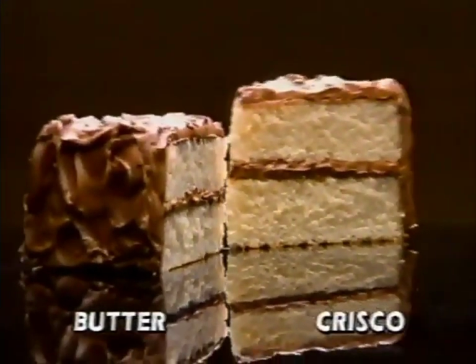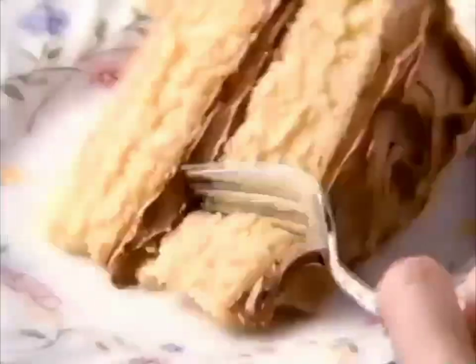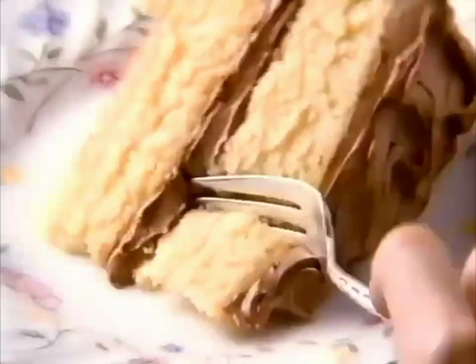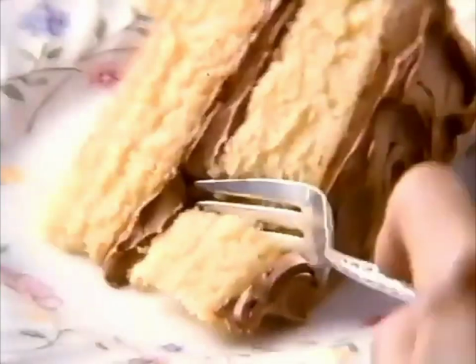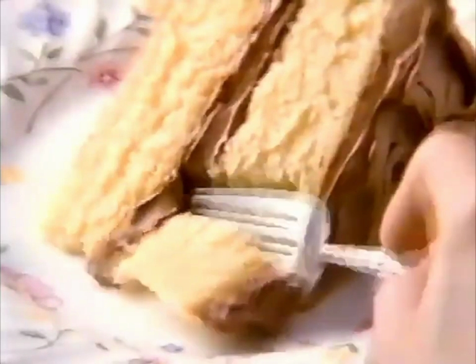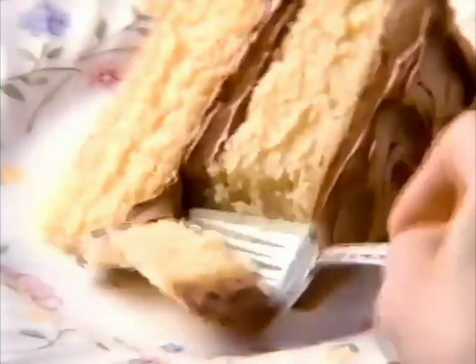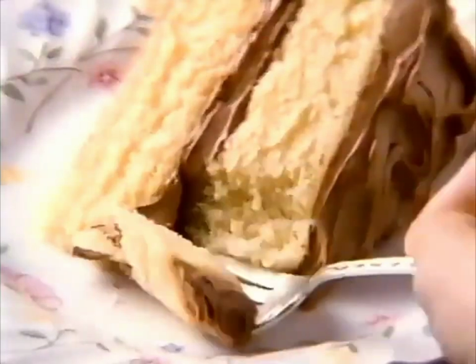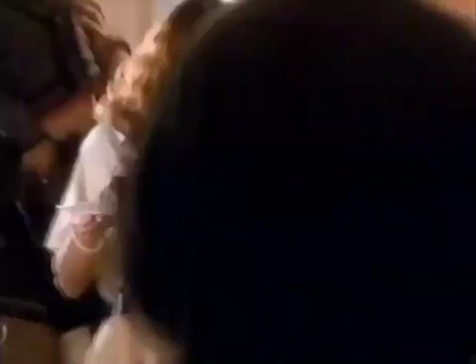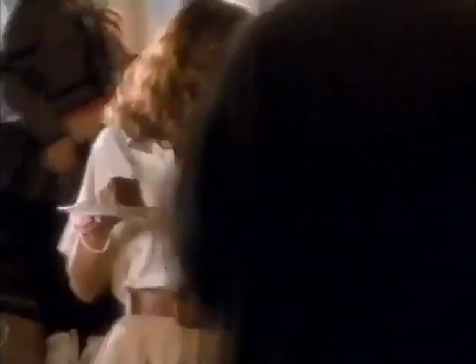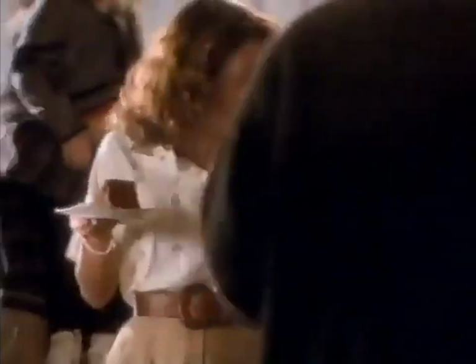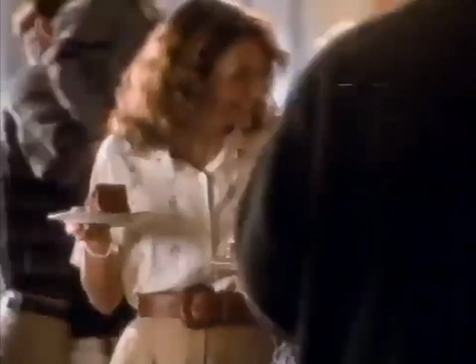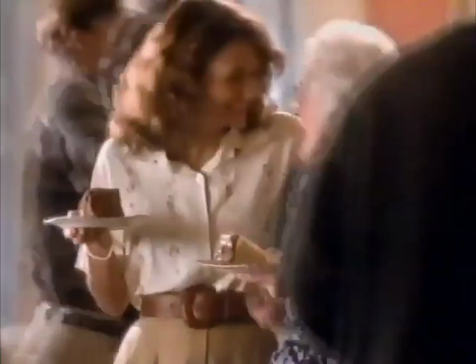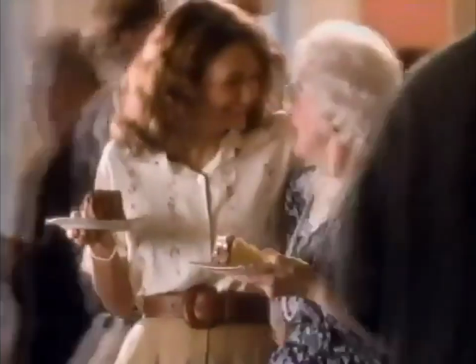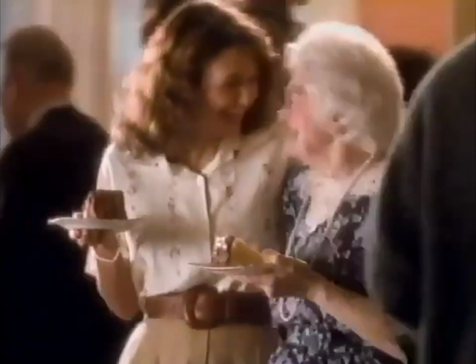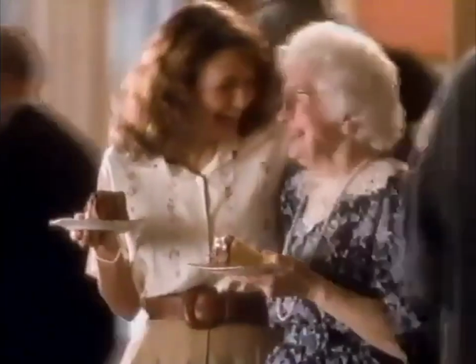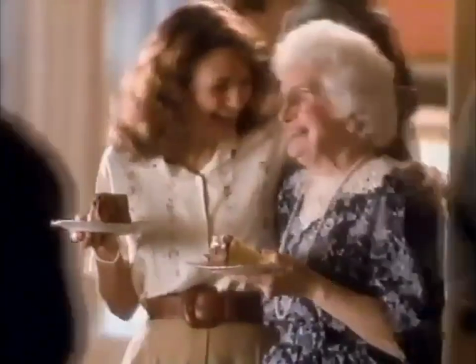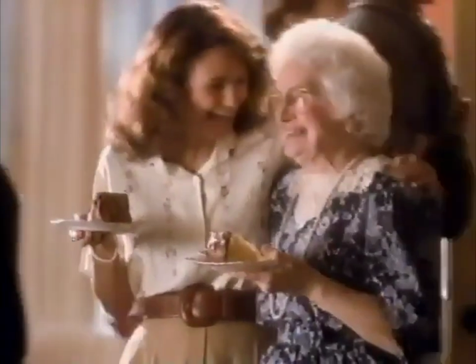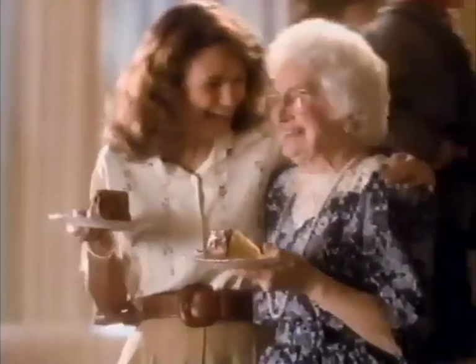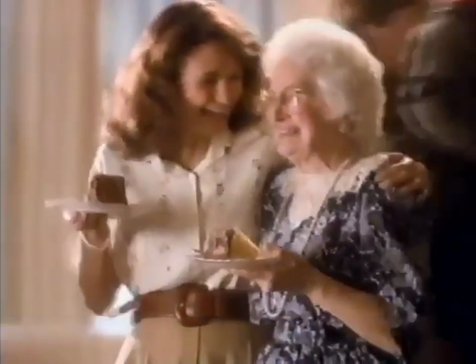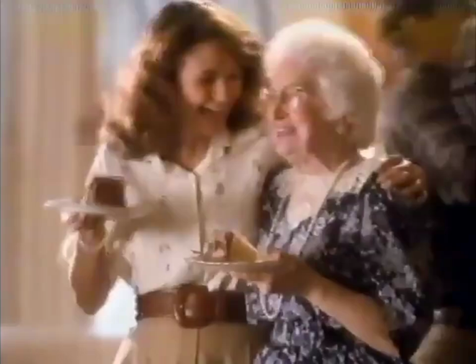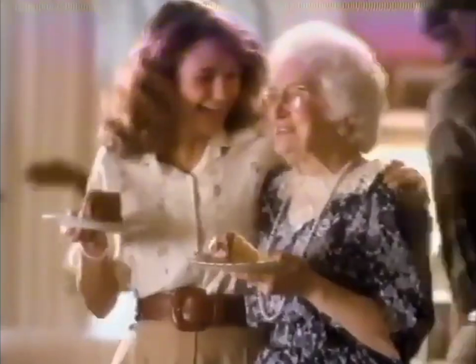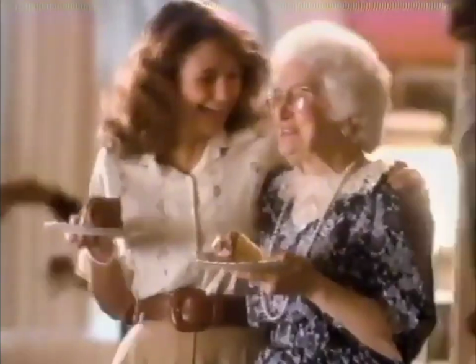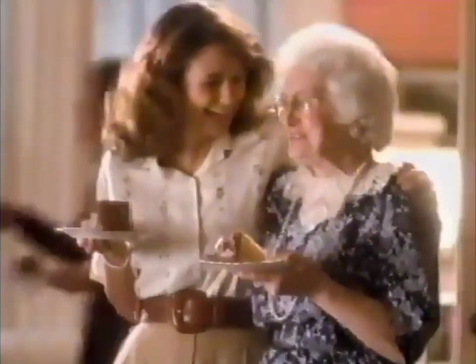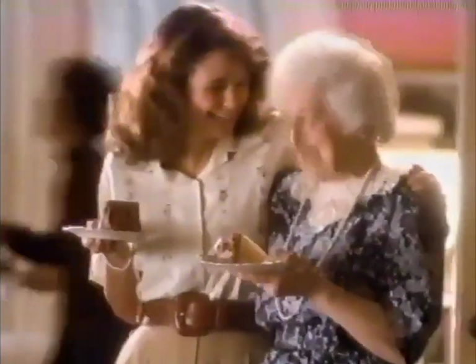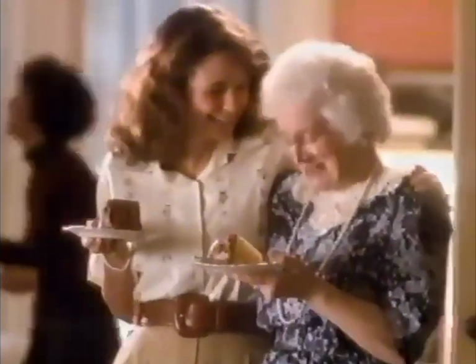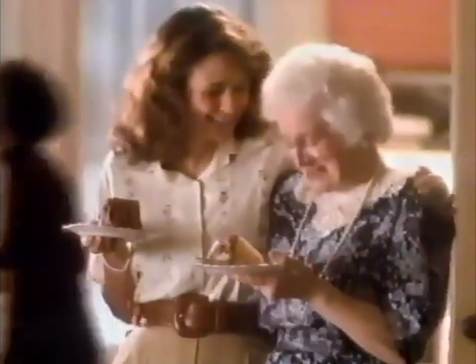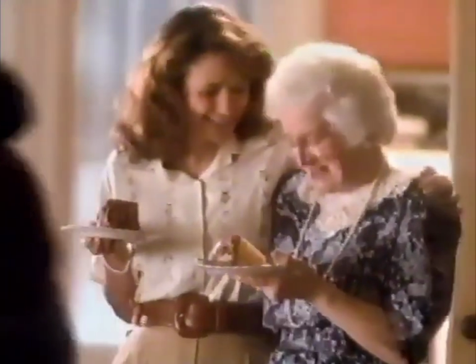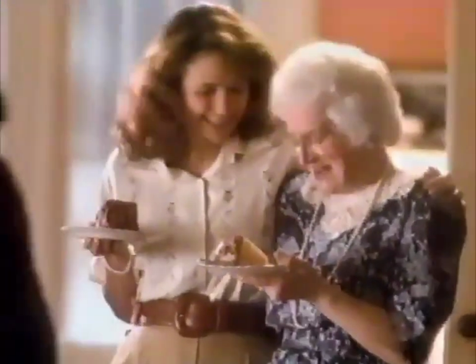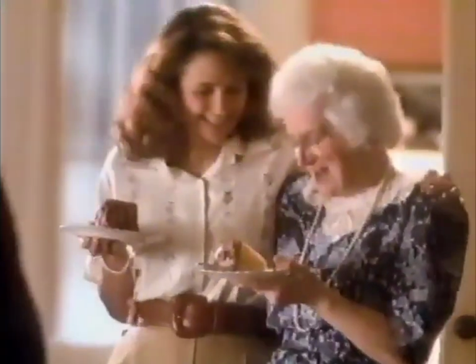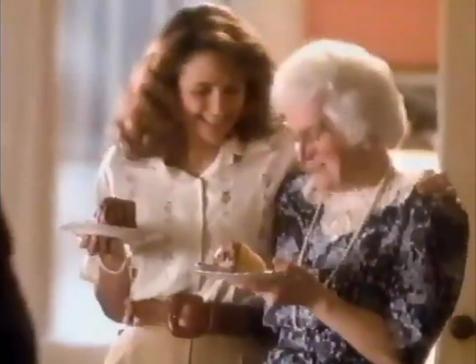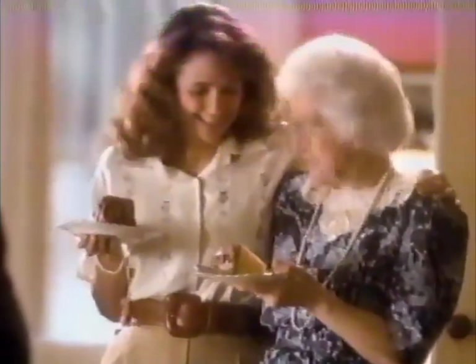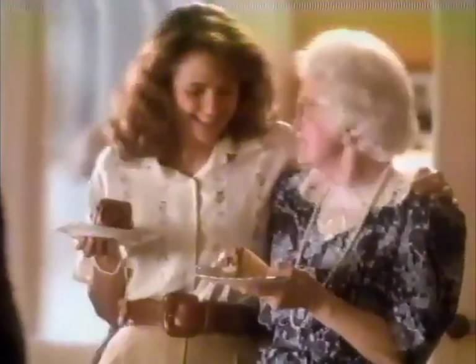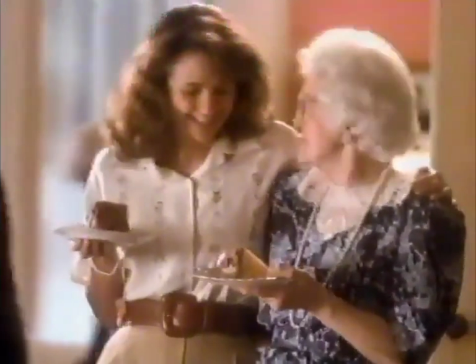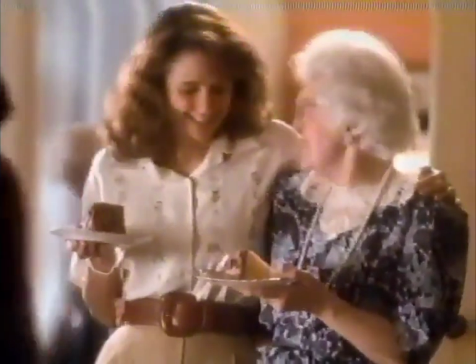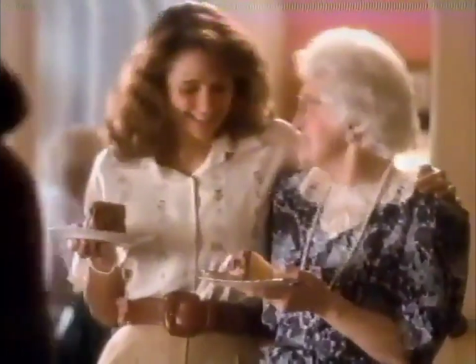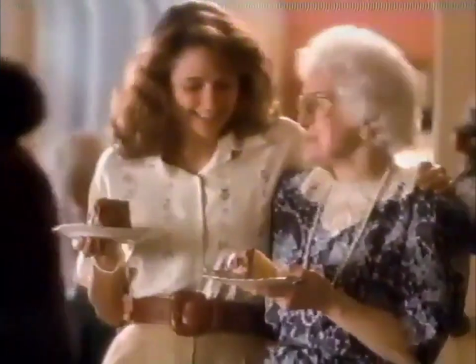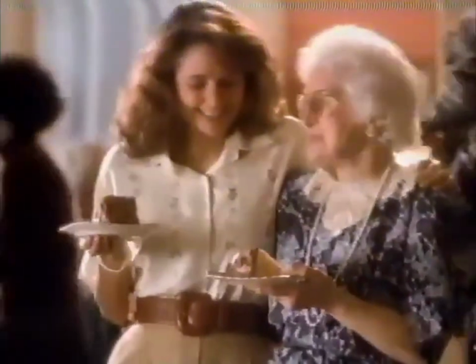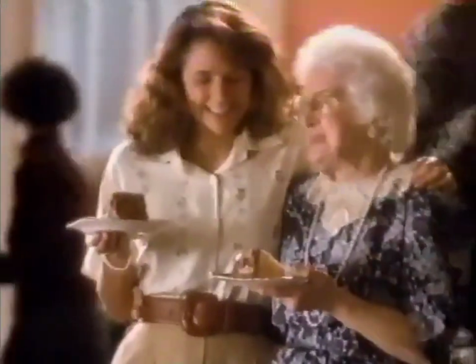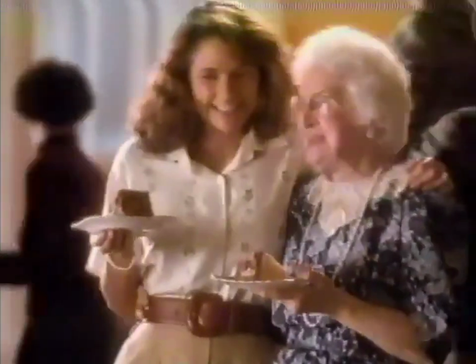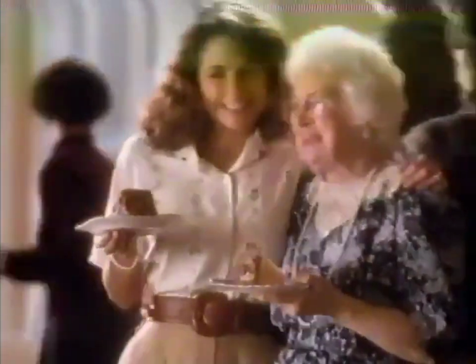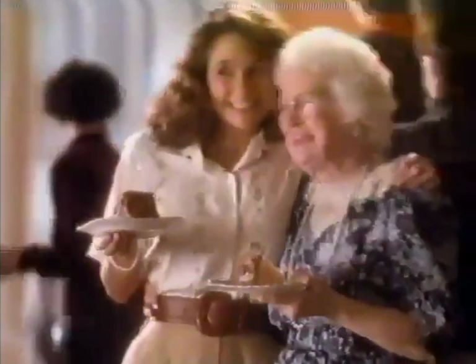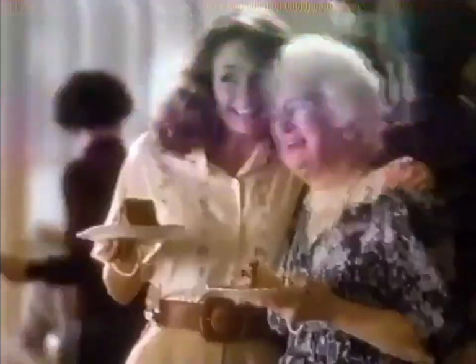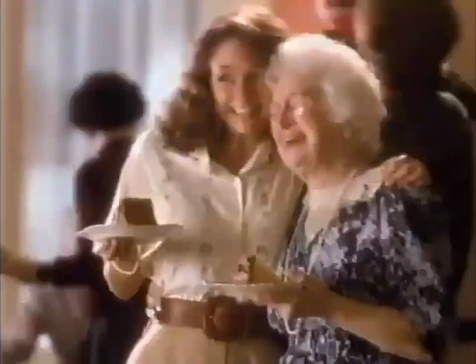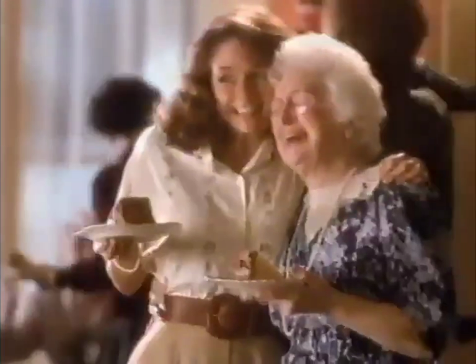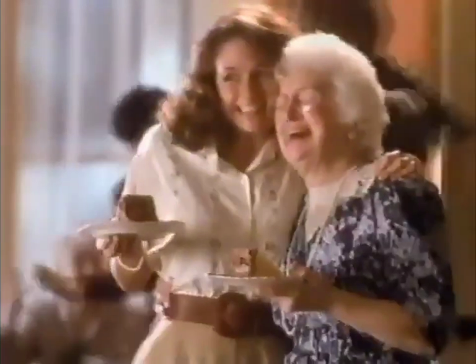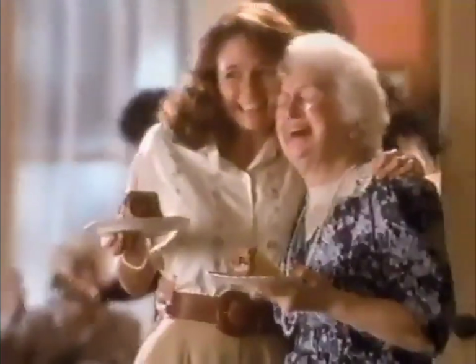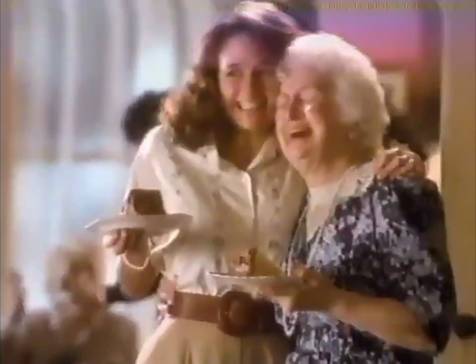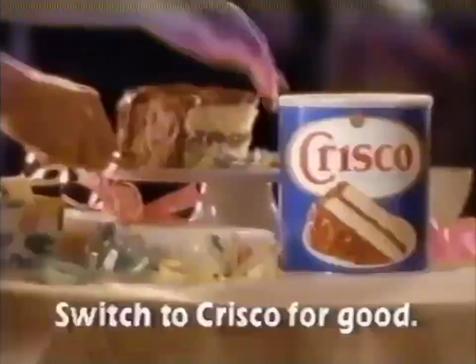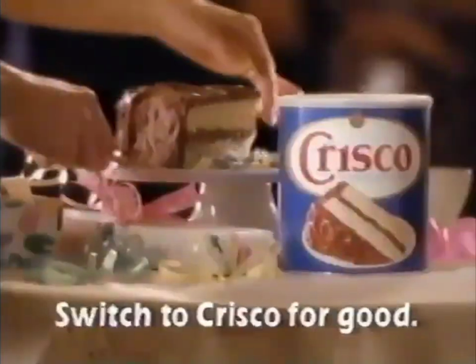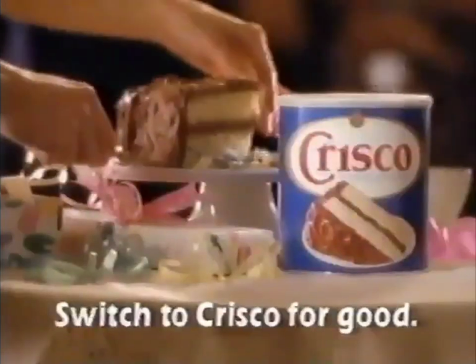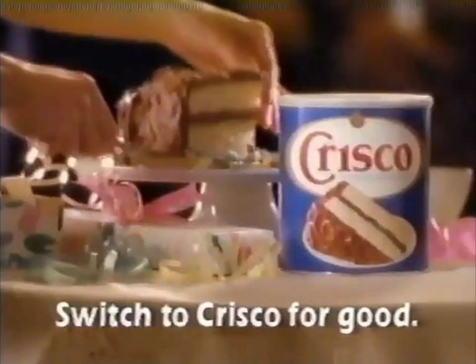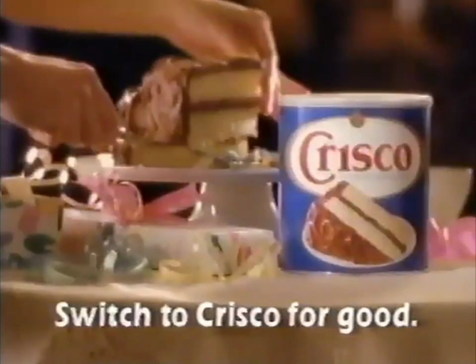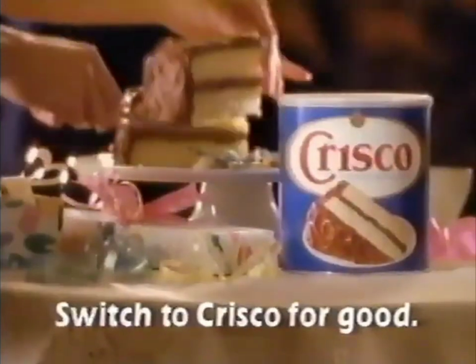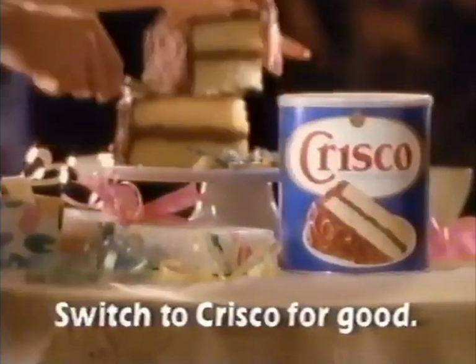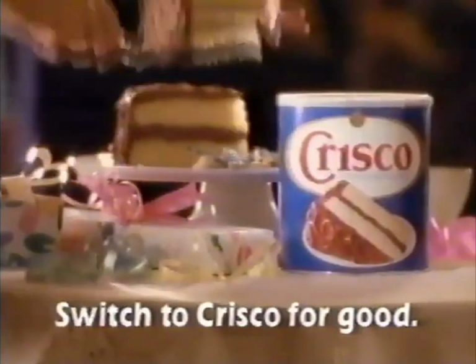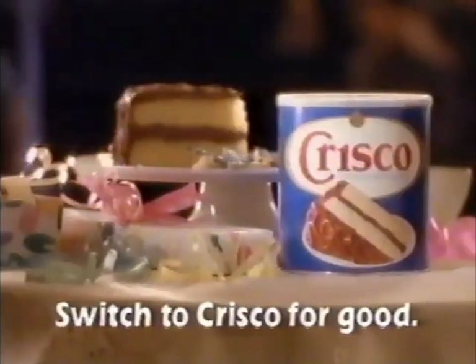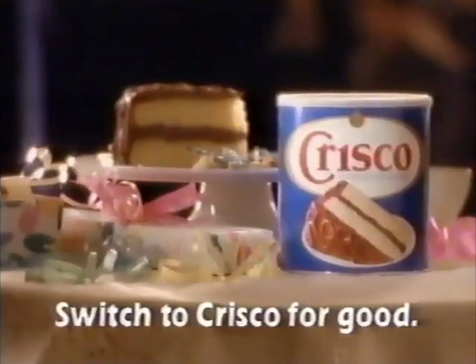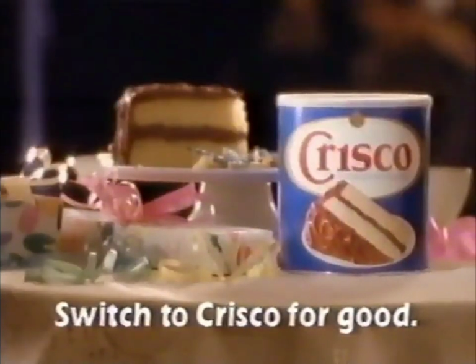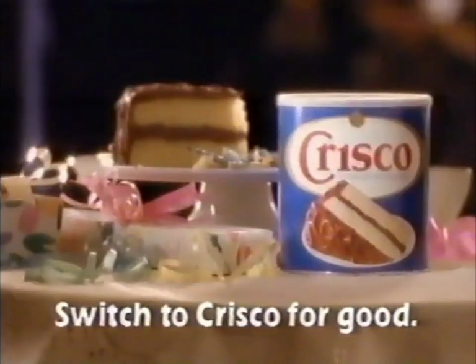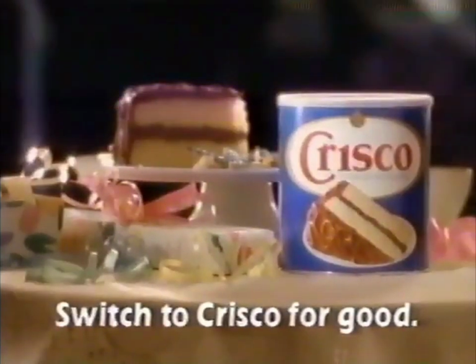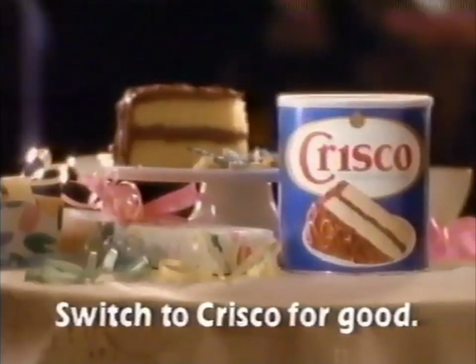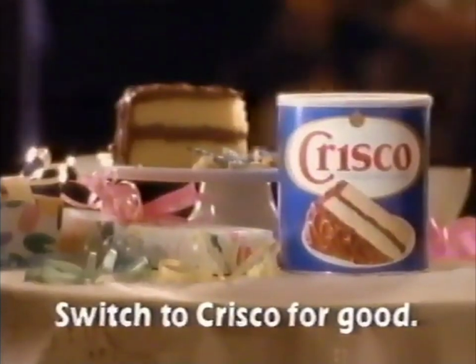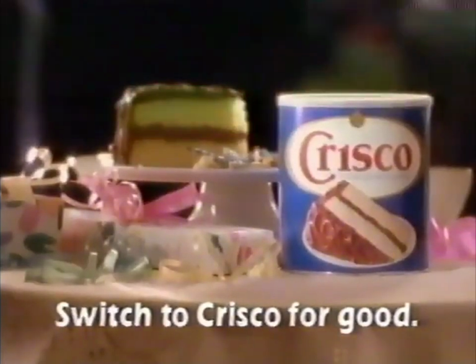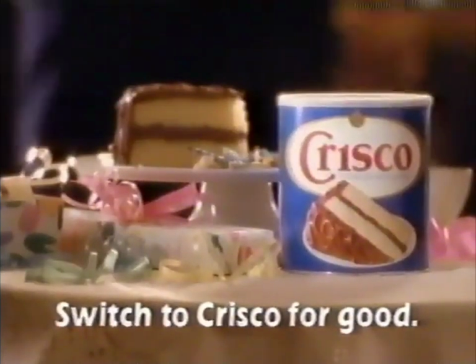Best of all, the birthday girl loved it. Don't you just love this recipe? Switch to Crisco for good.